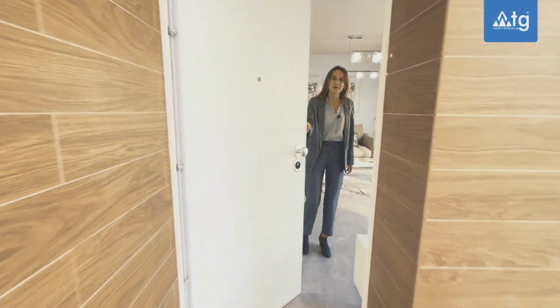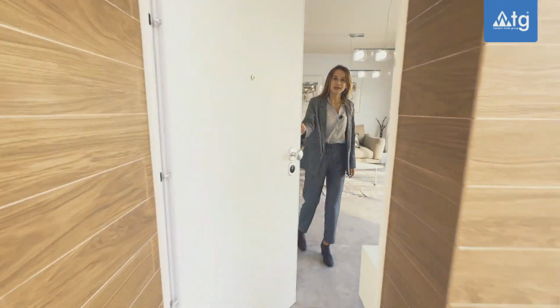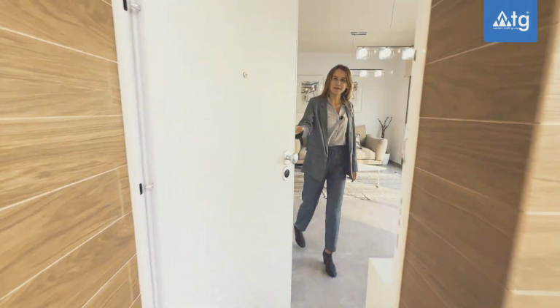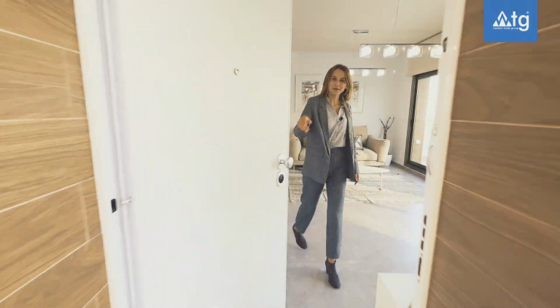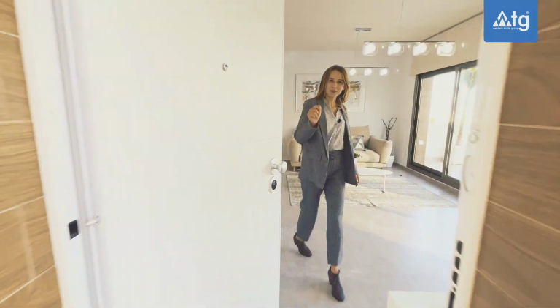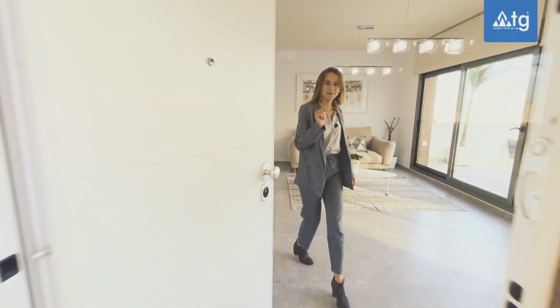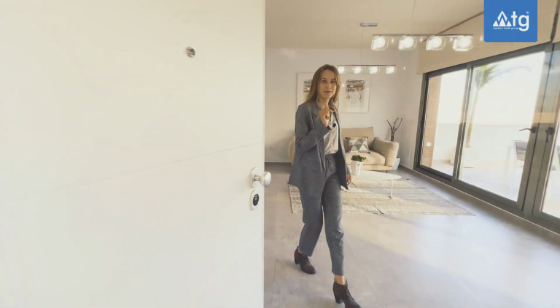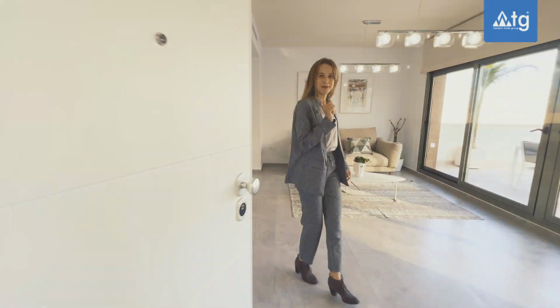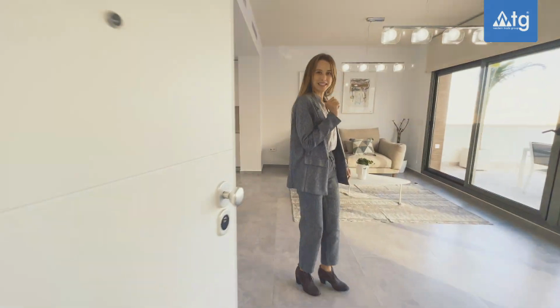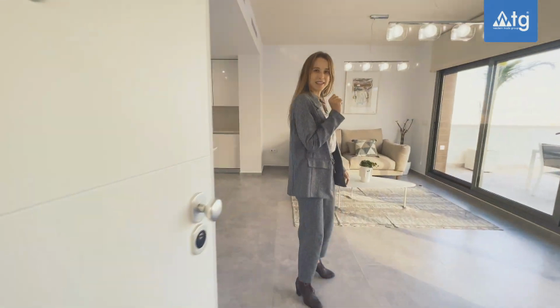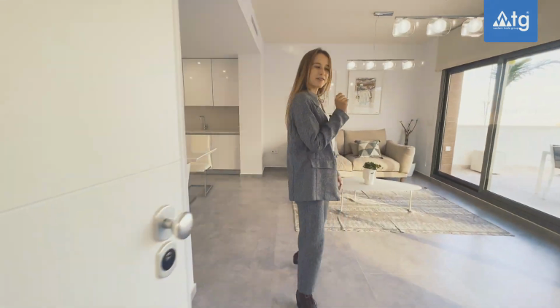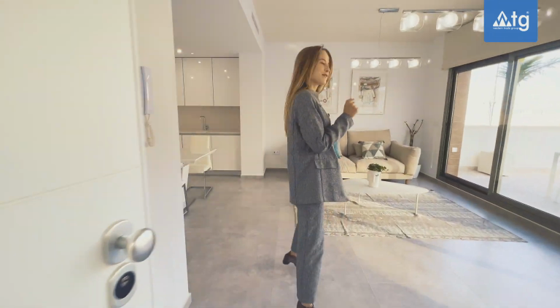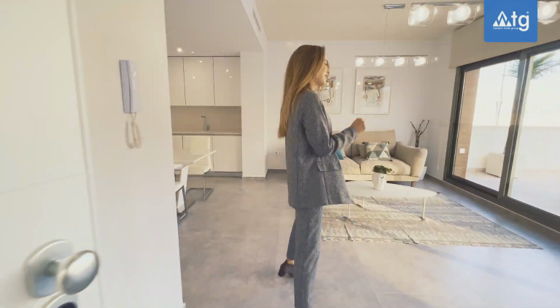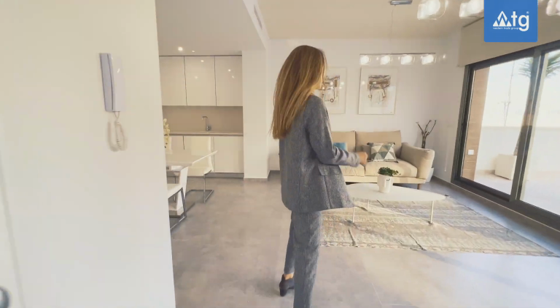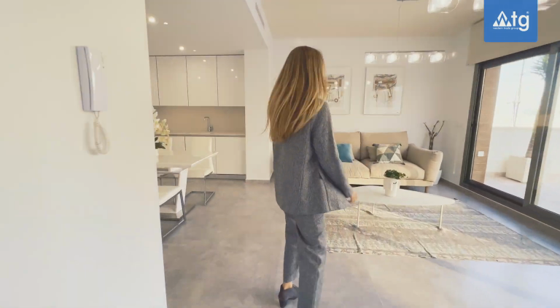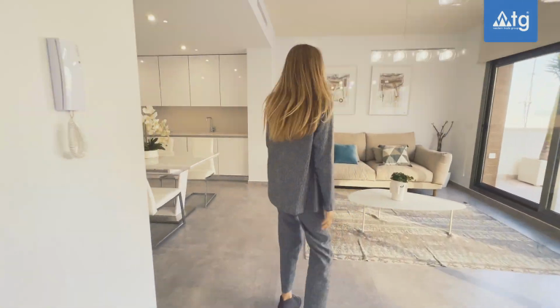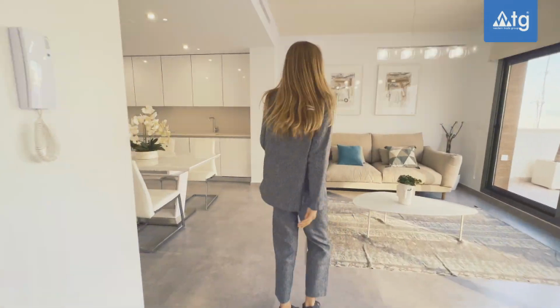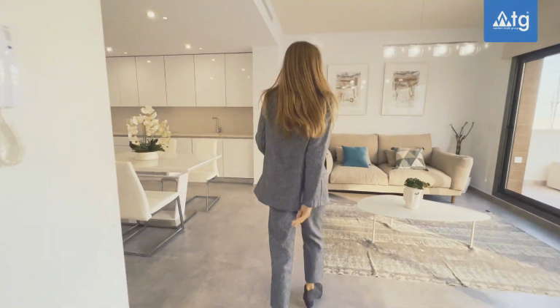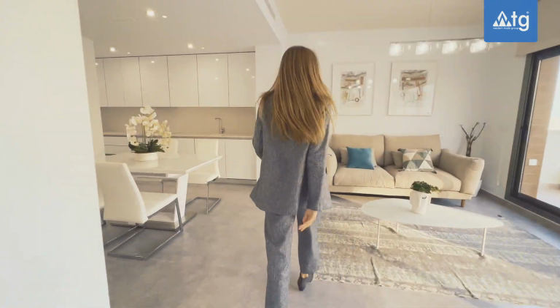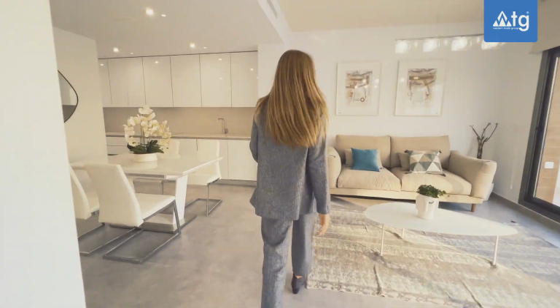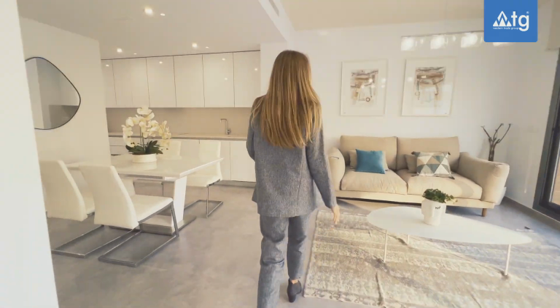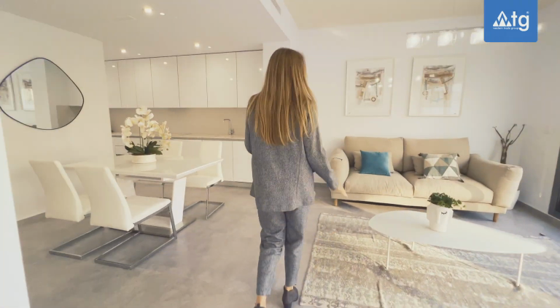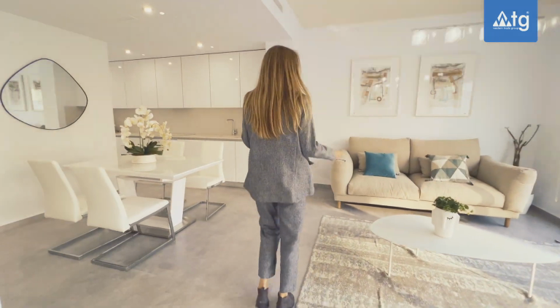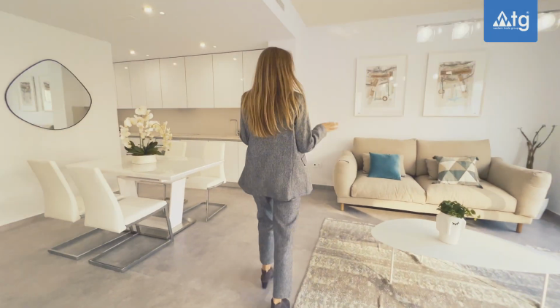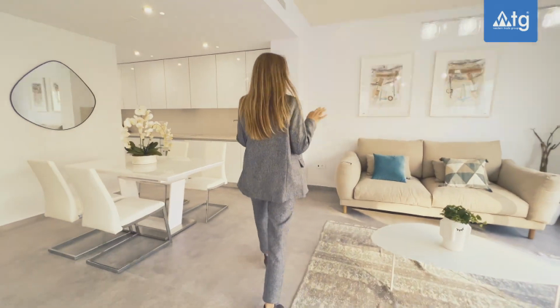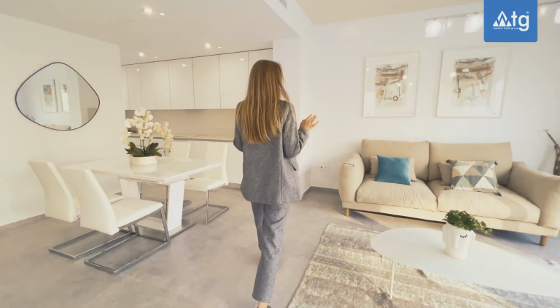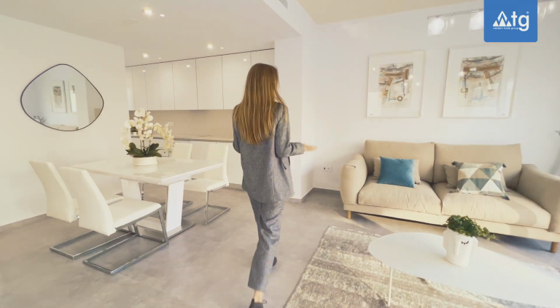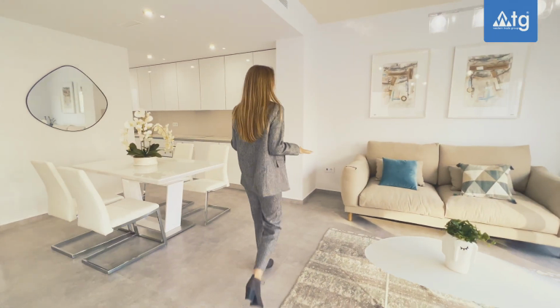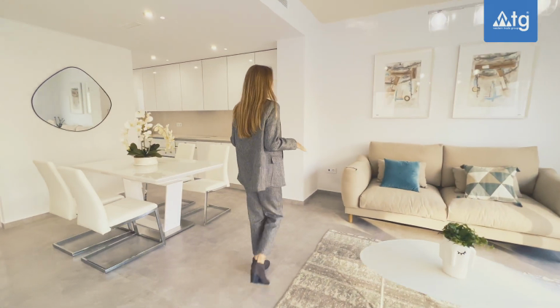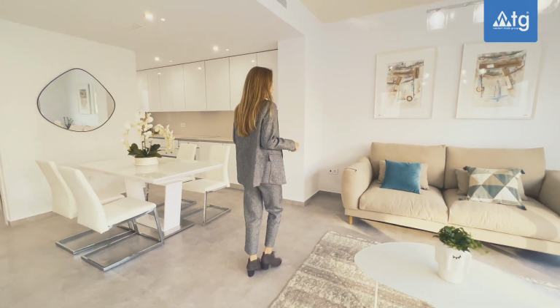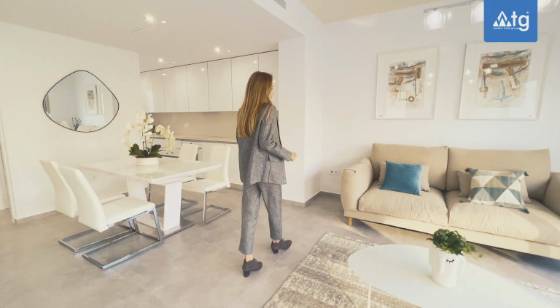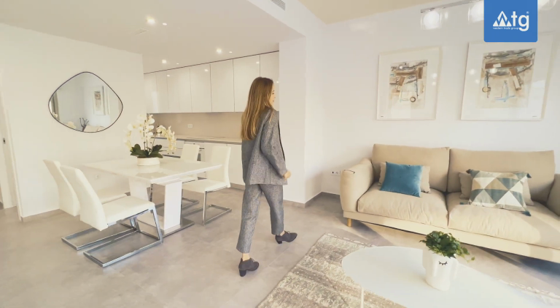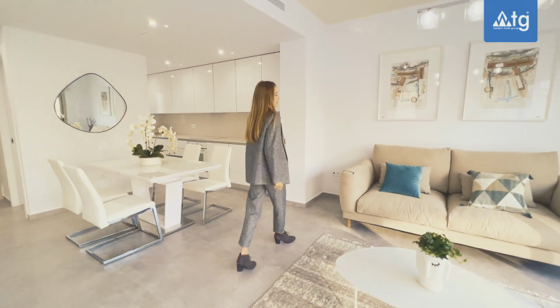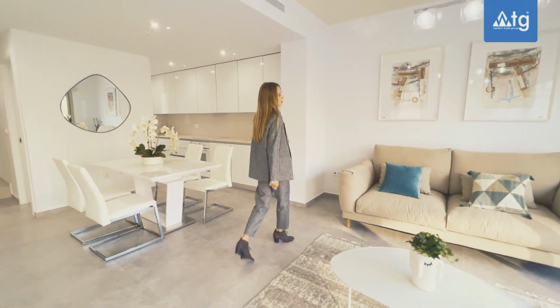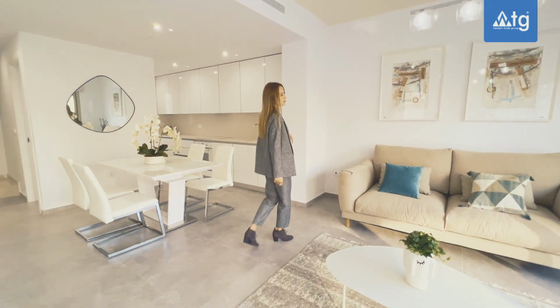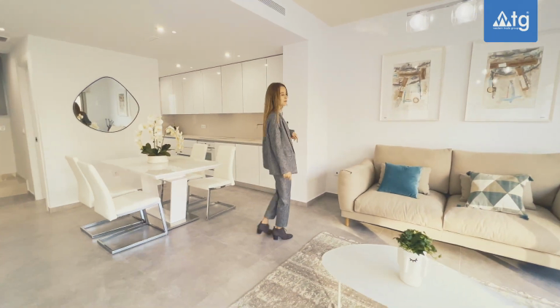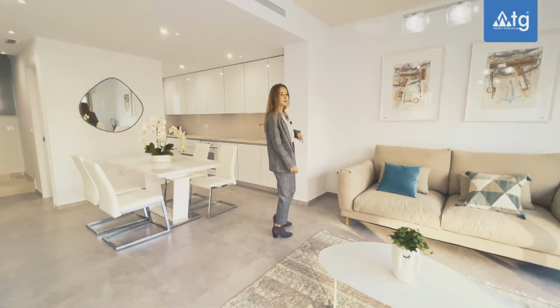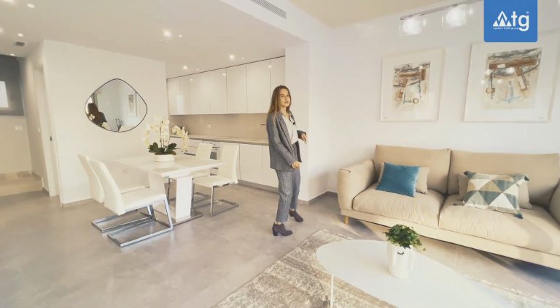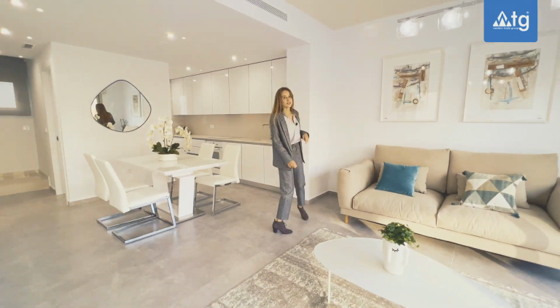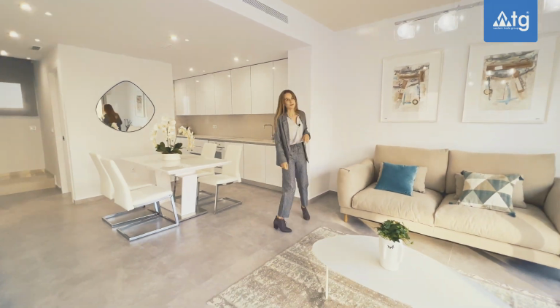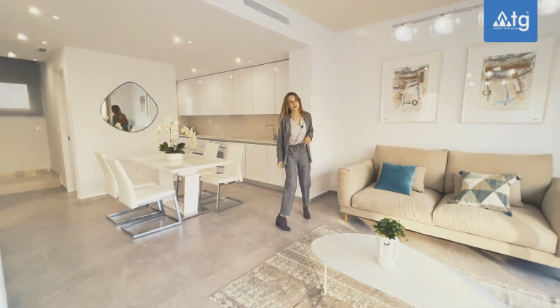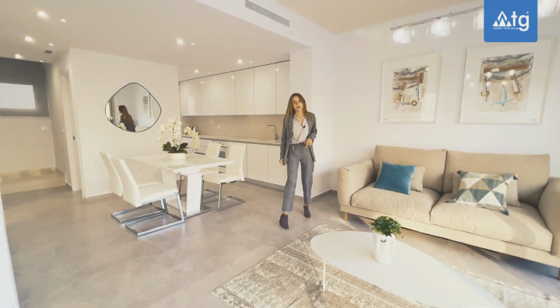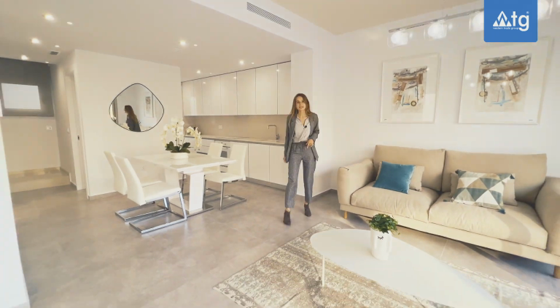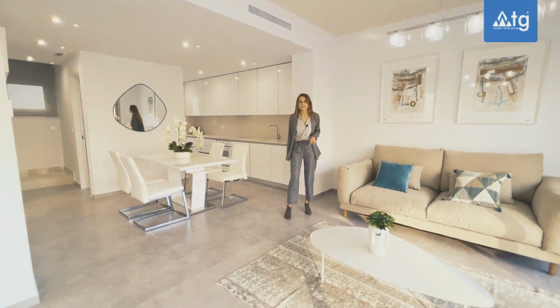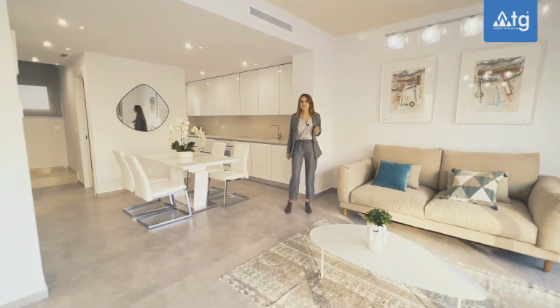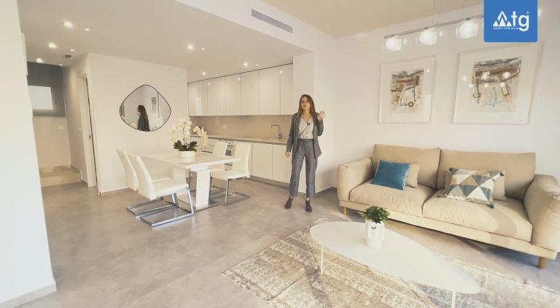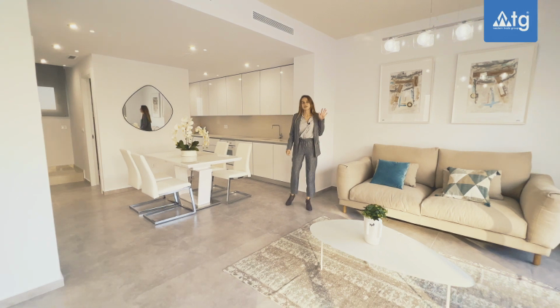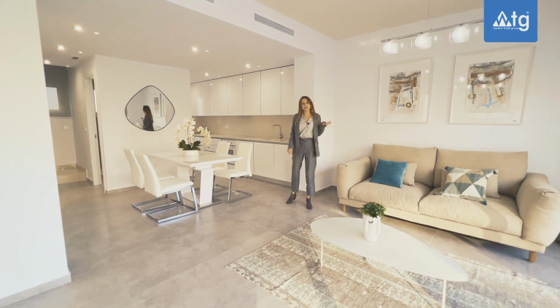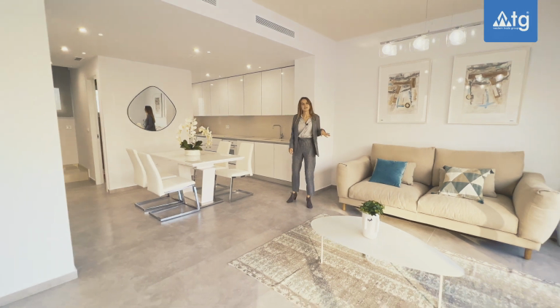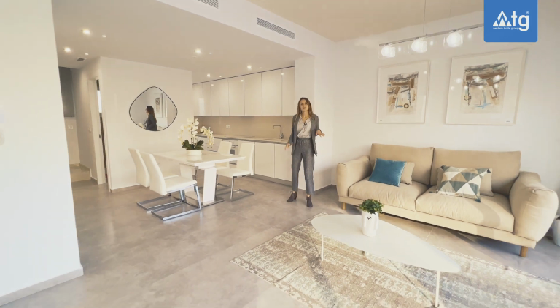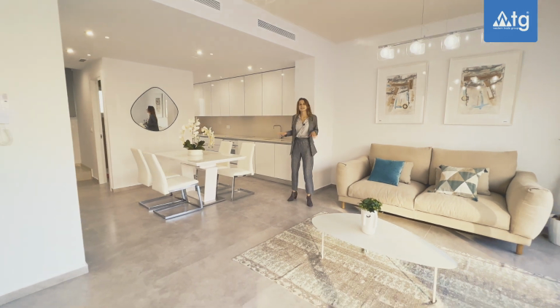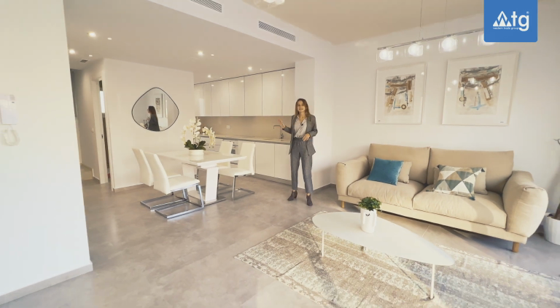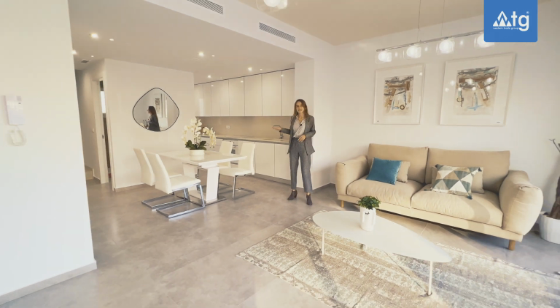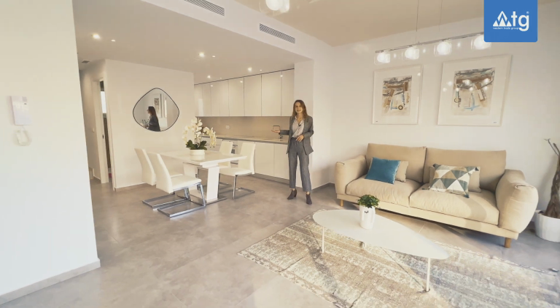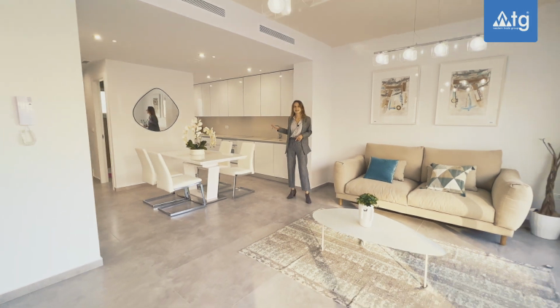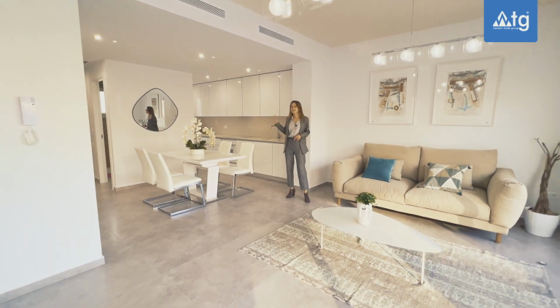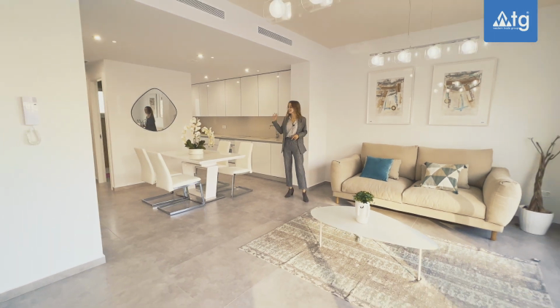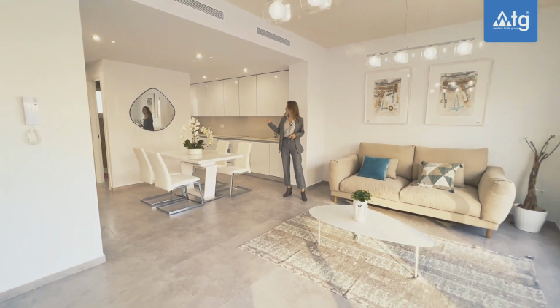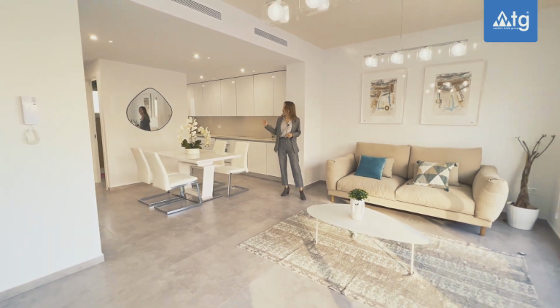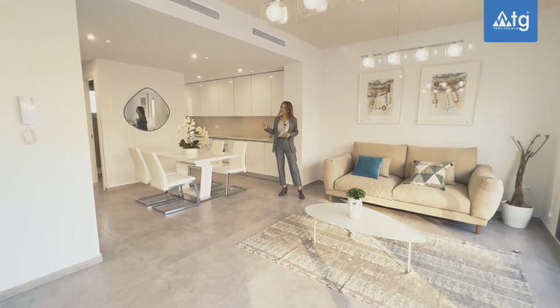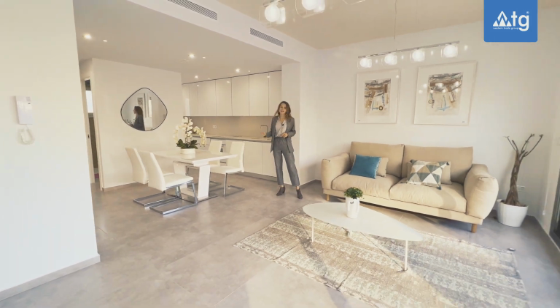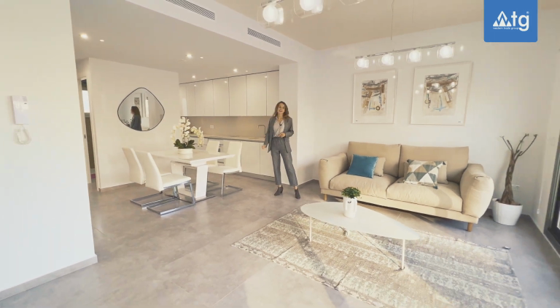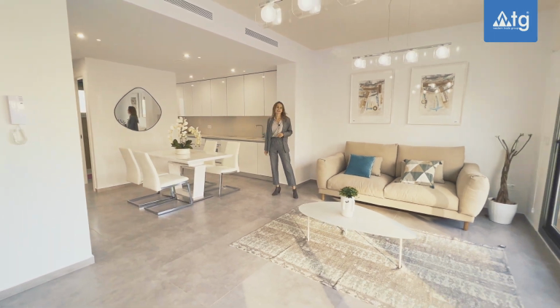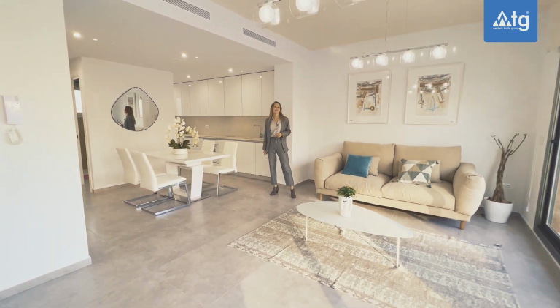Welcome to our property everyone. Here we are on the main floor of our house, which is separated into living, dining and kitchen area.